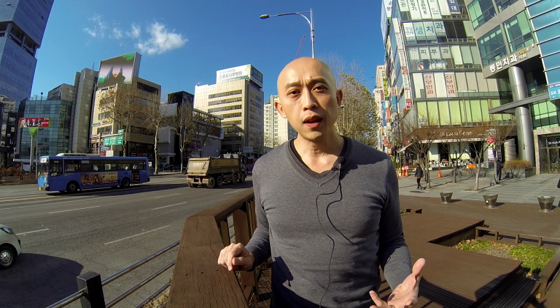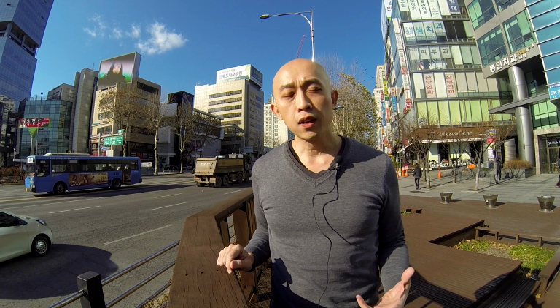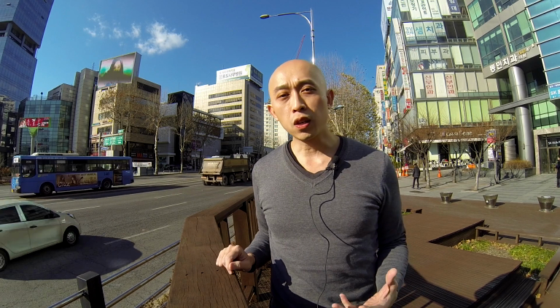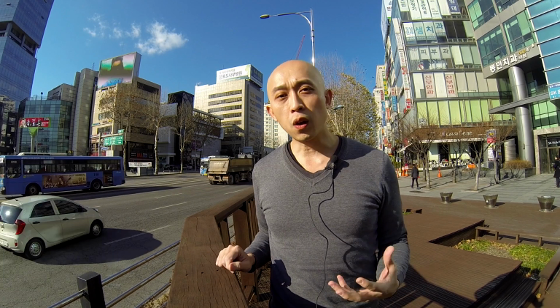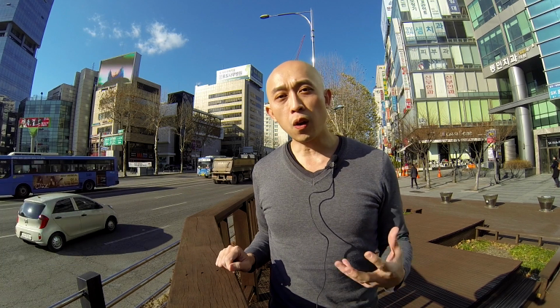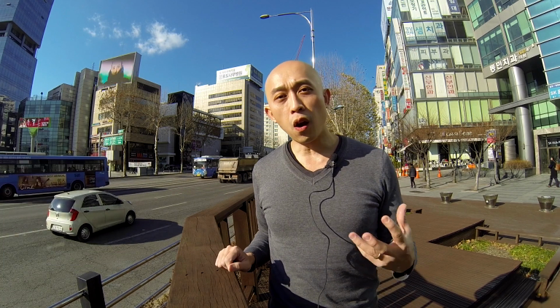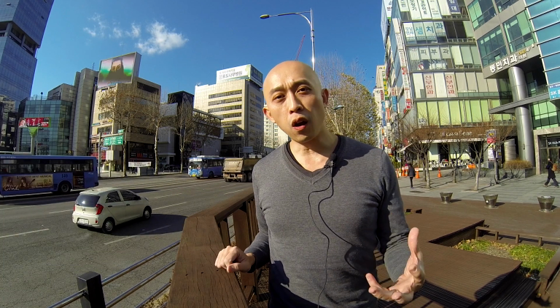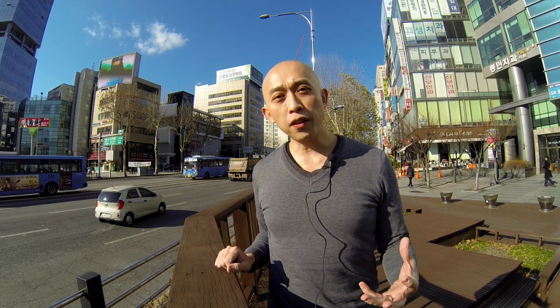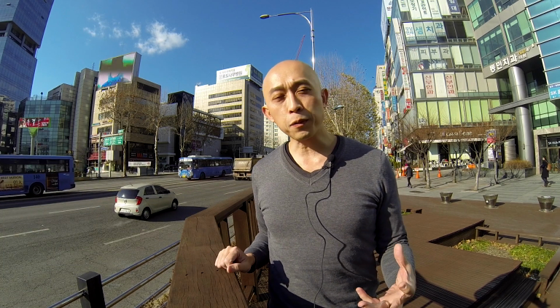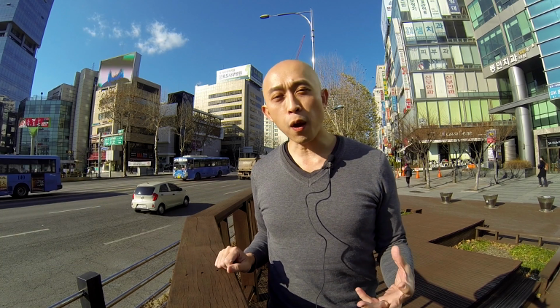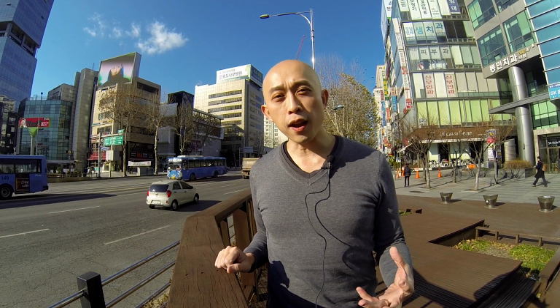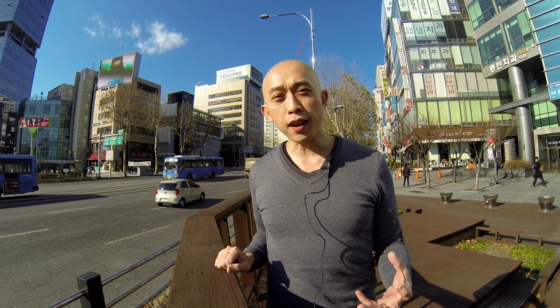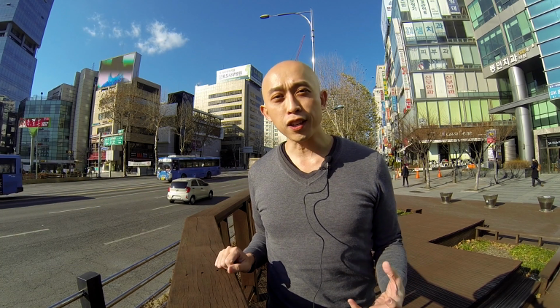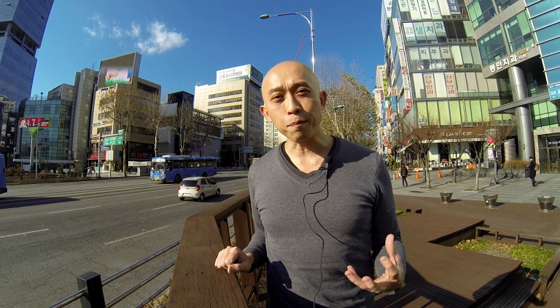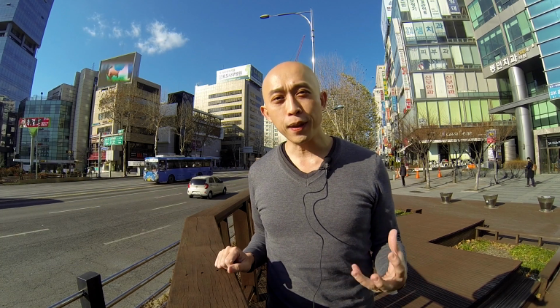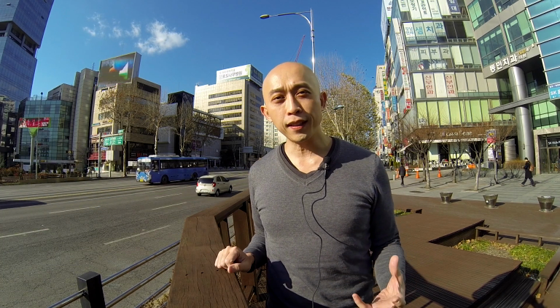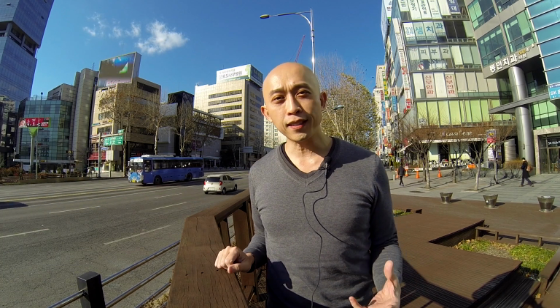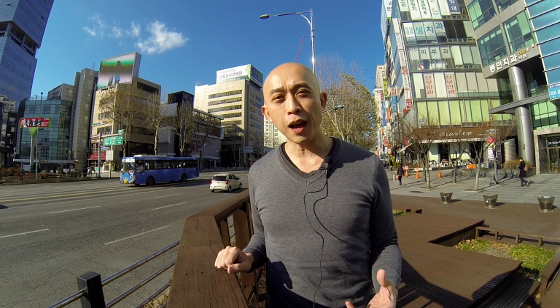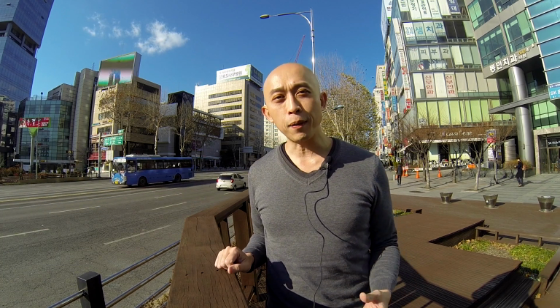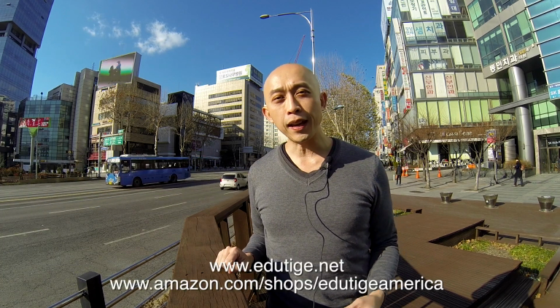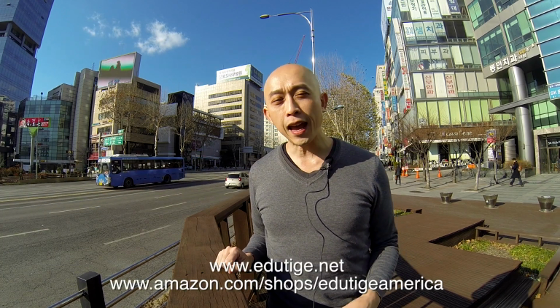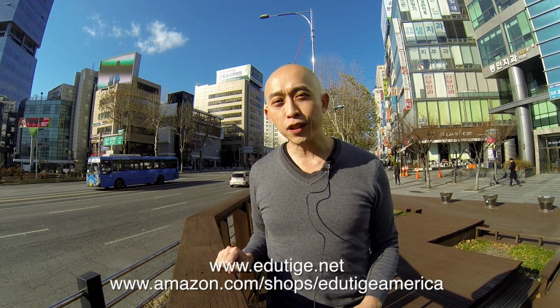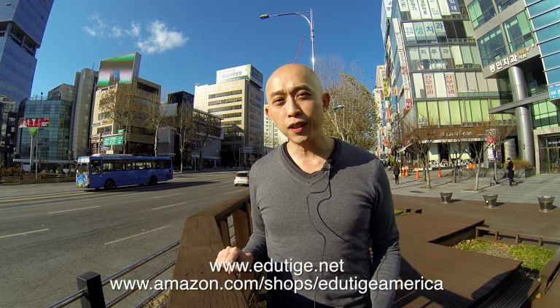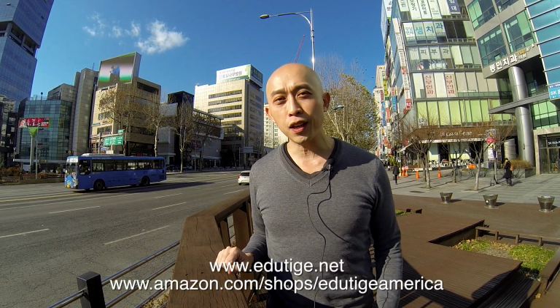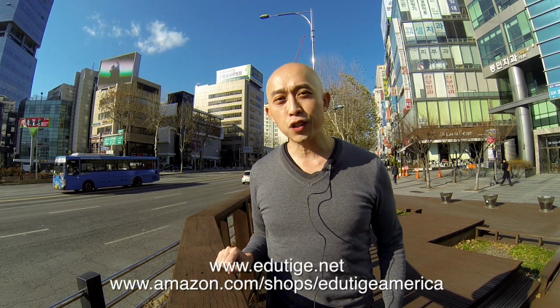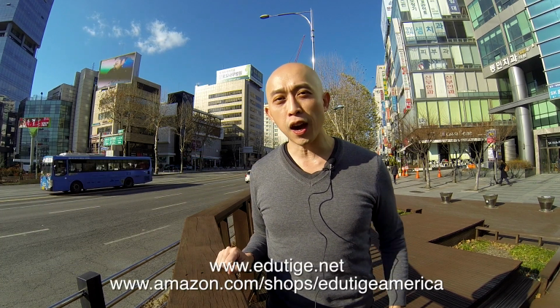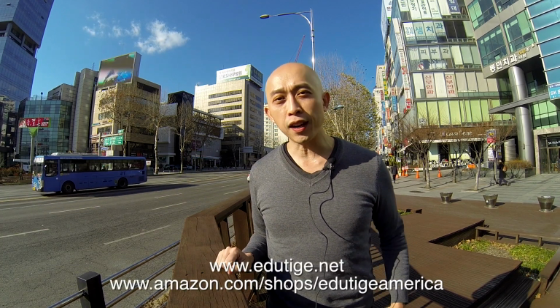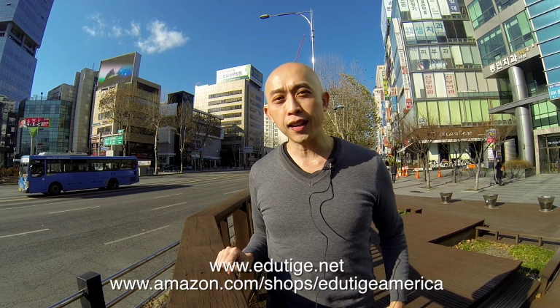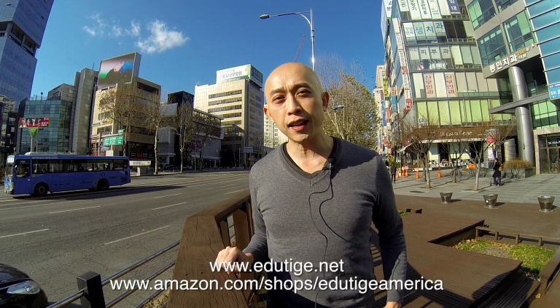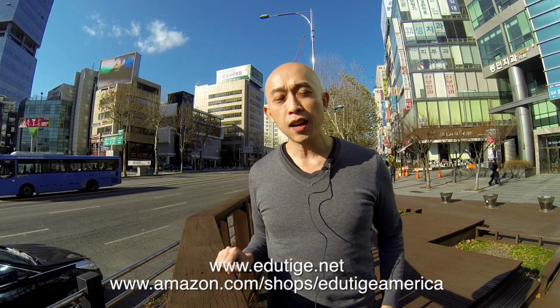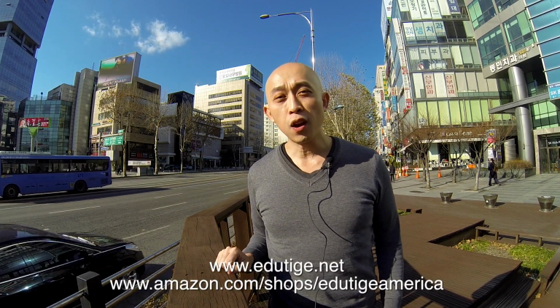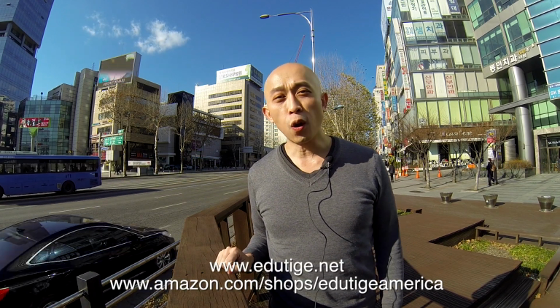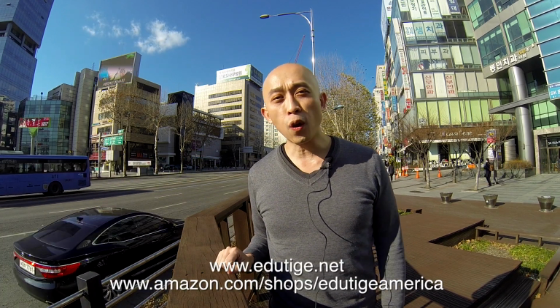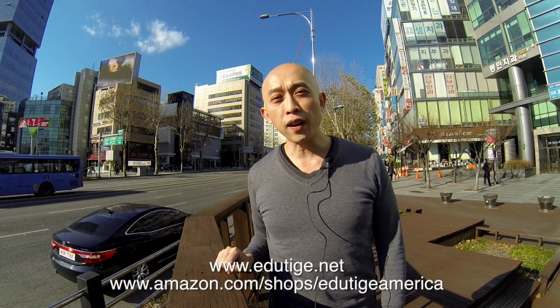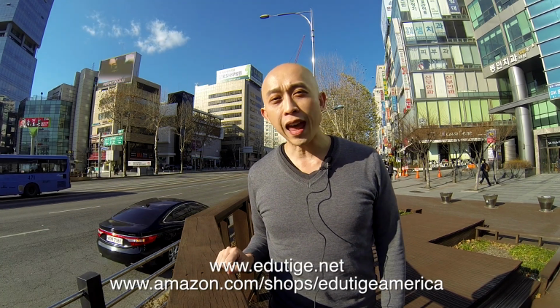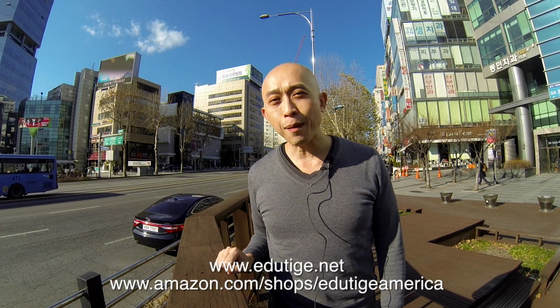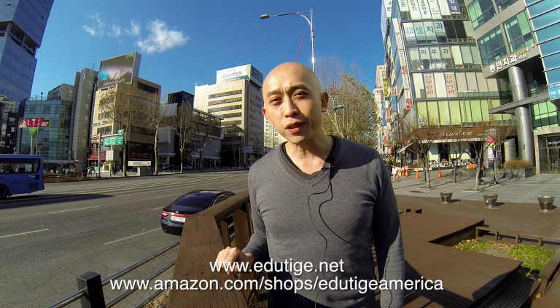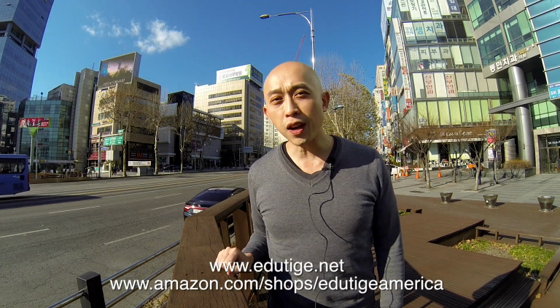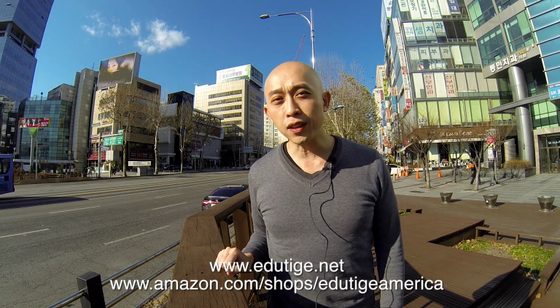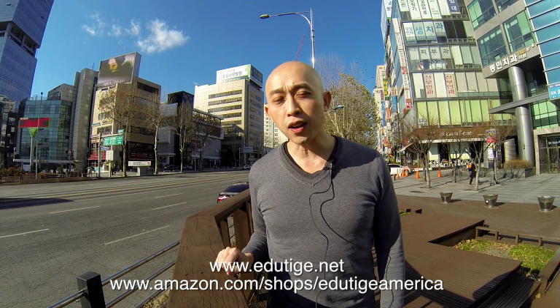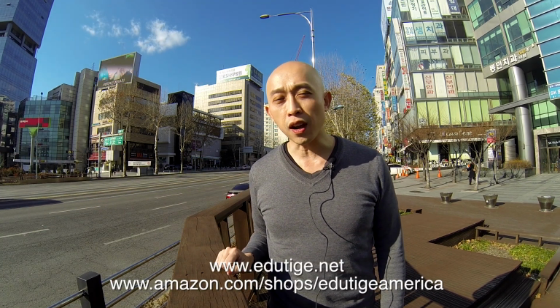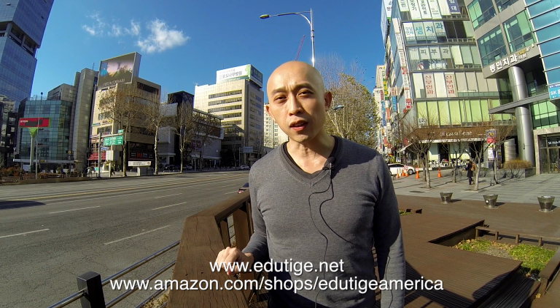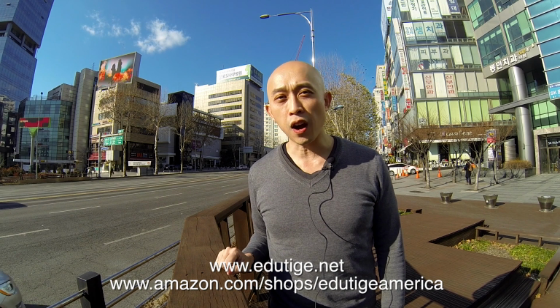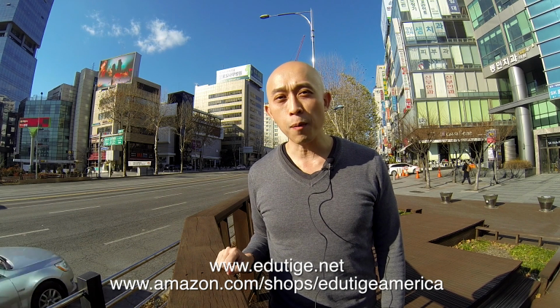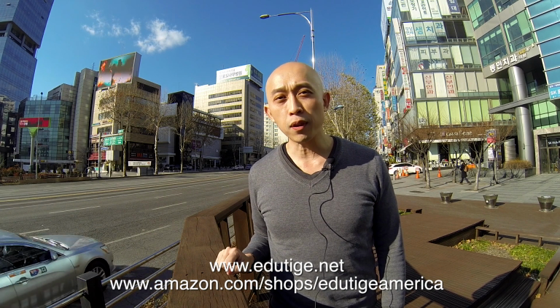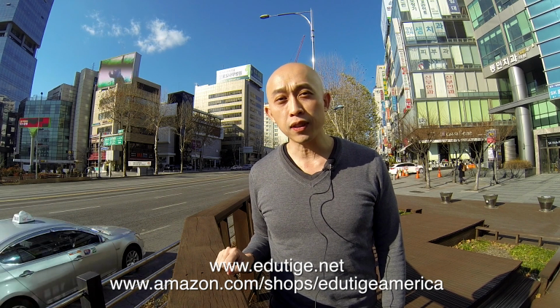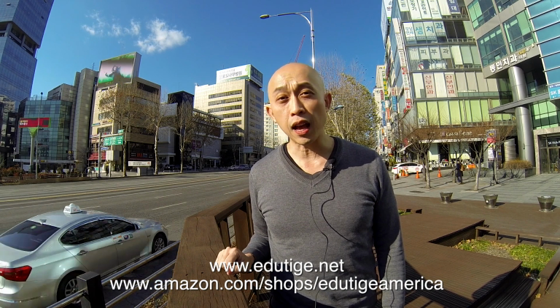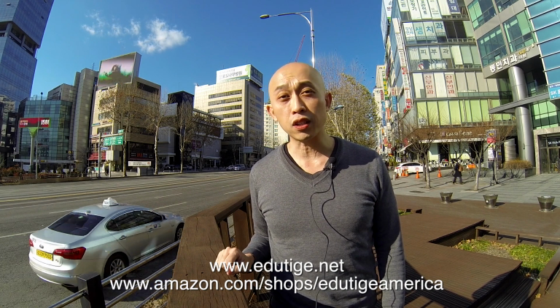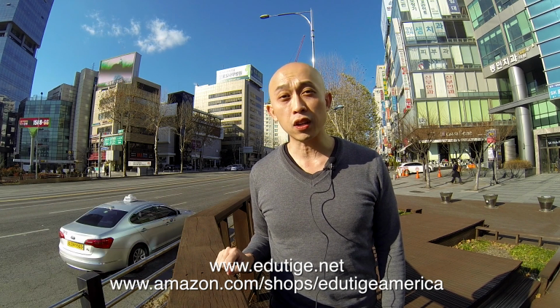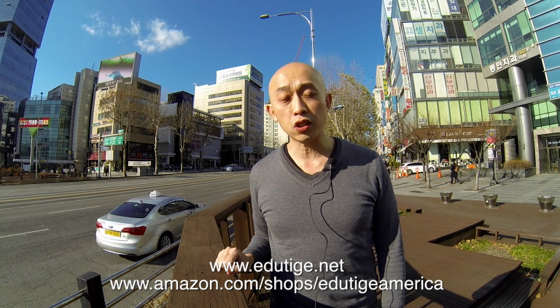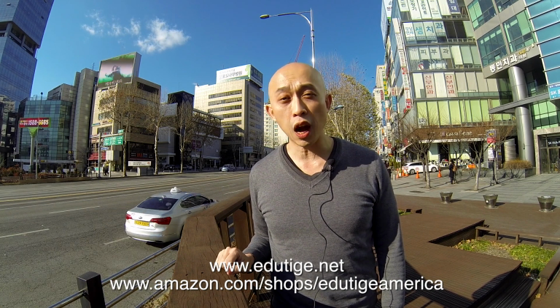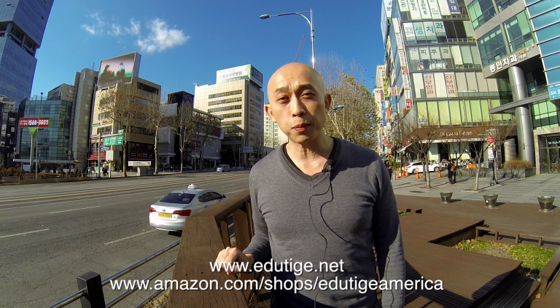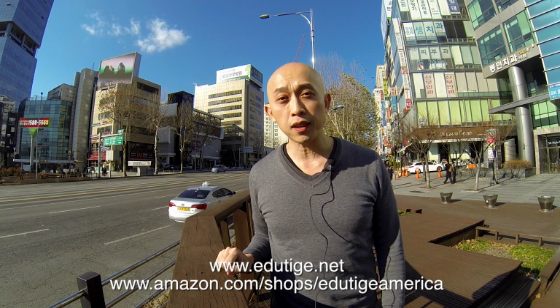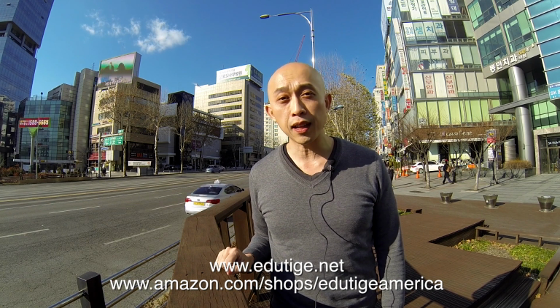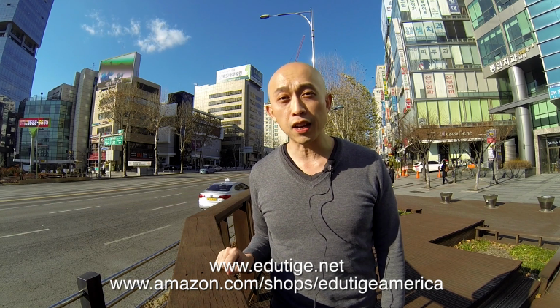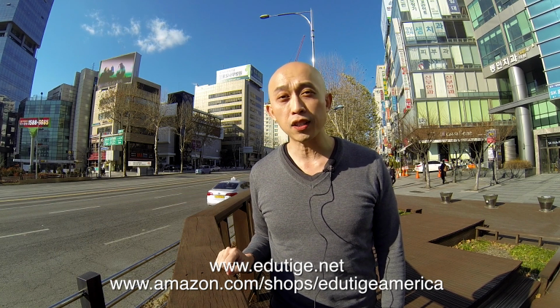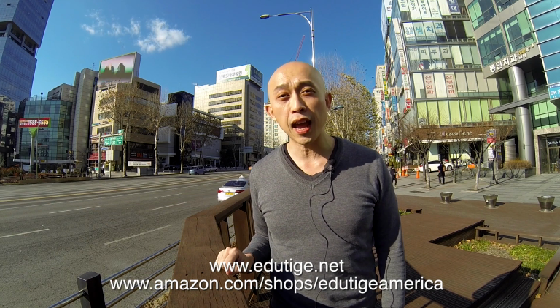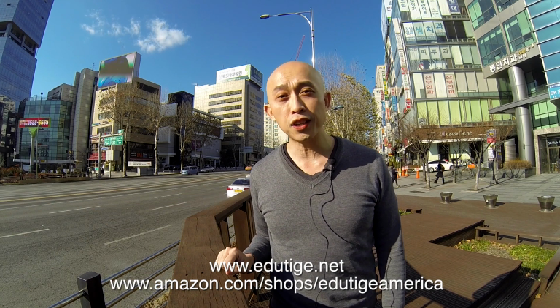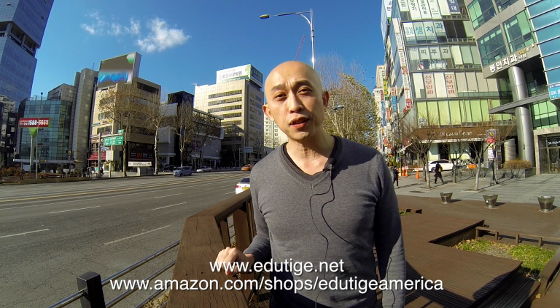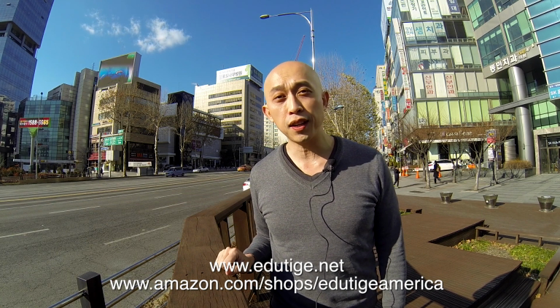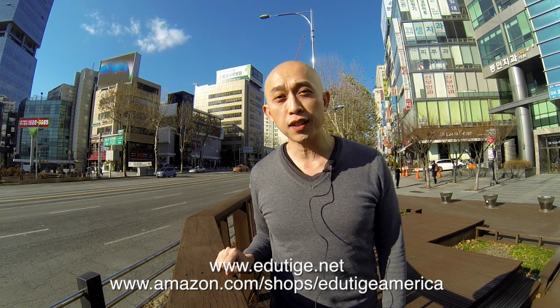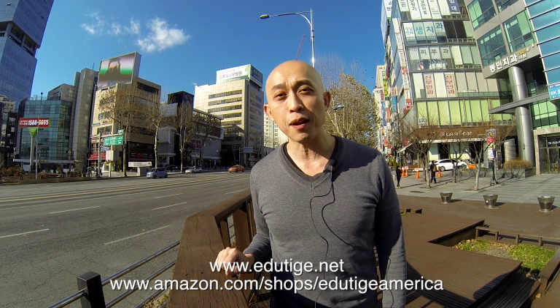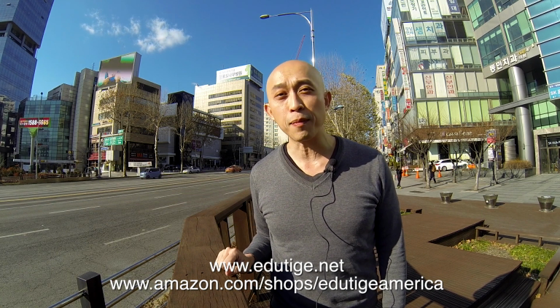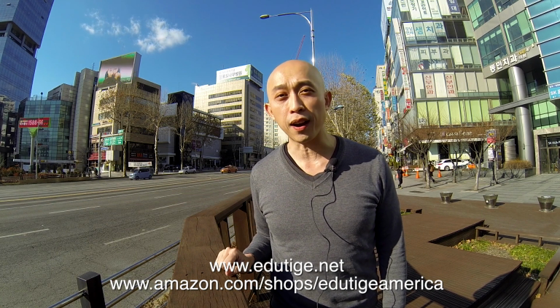All these products you can pick up at Edutige.net or at Amazon.com/shops/EdutigeAmerica.